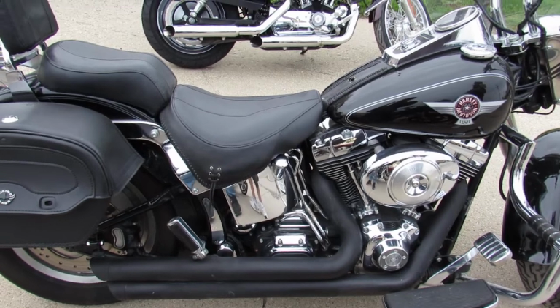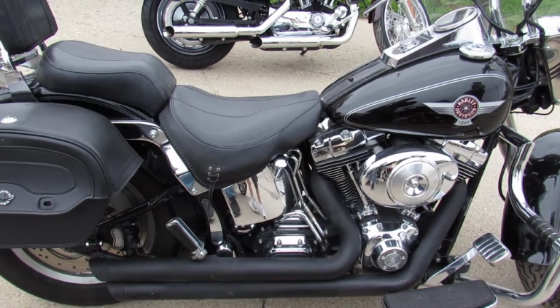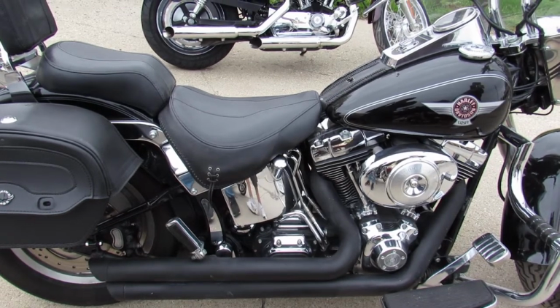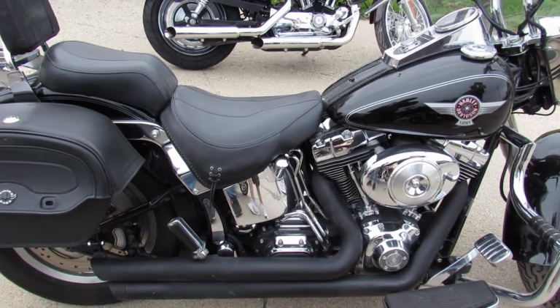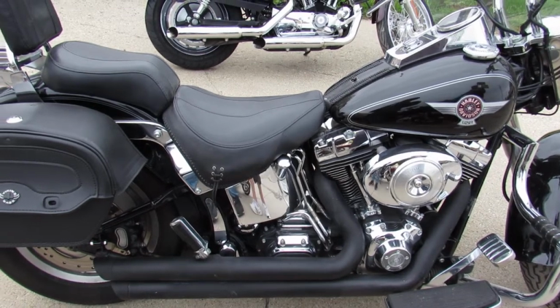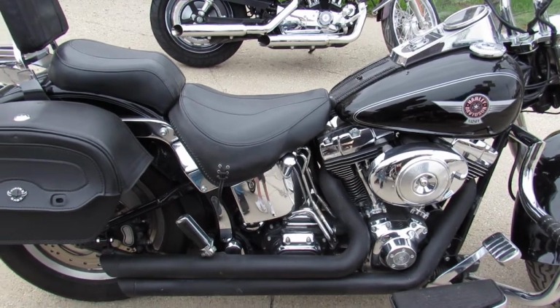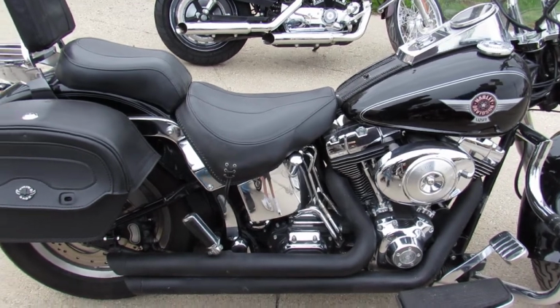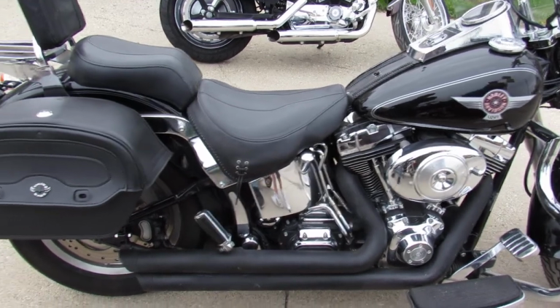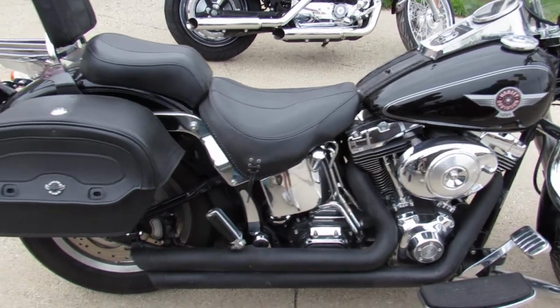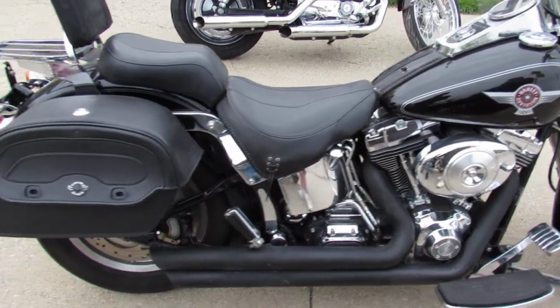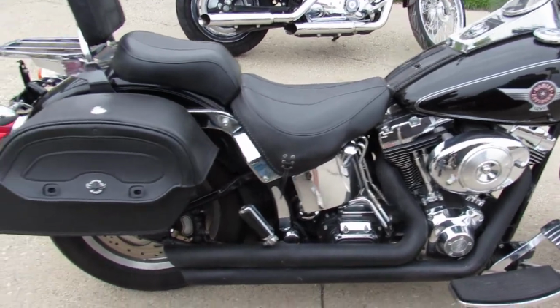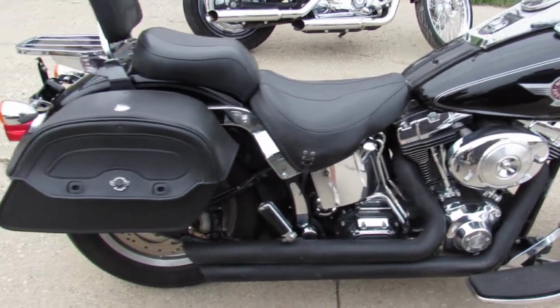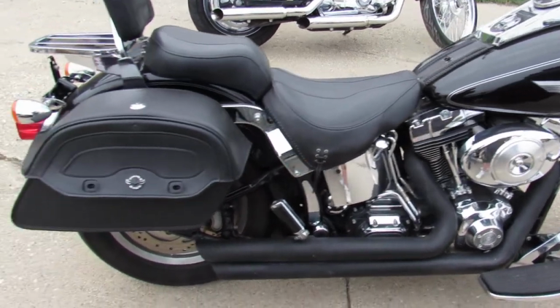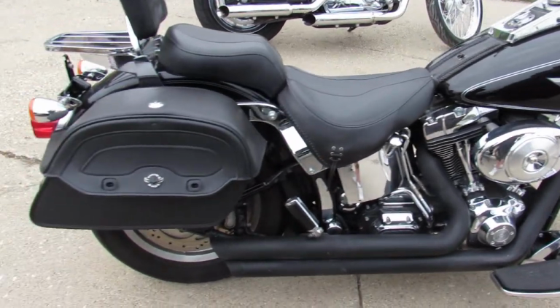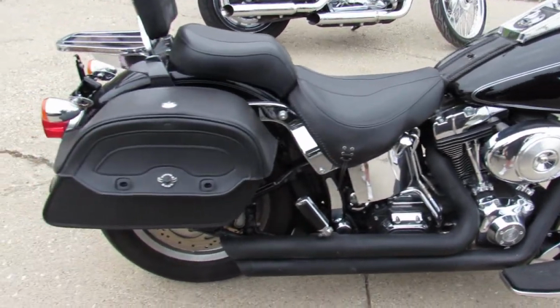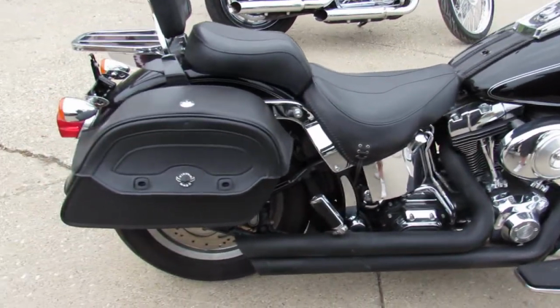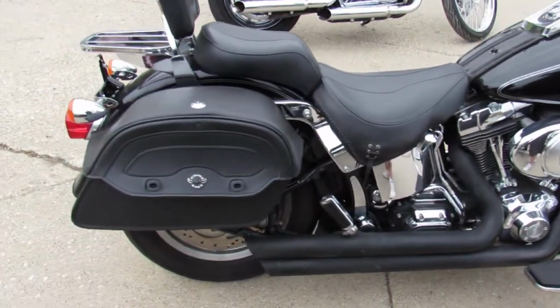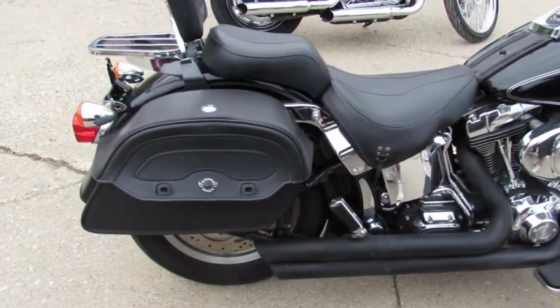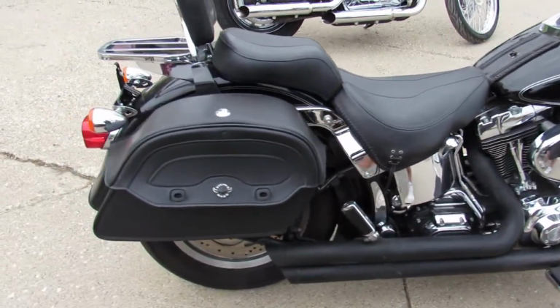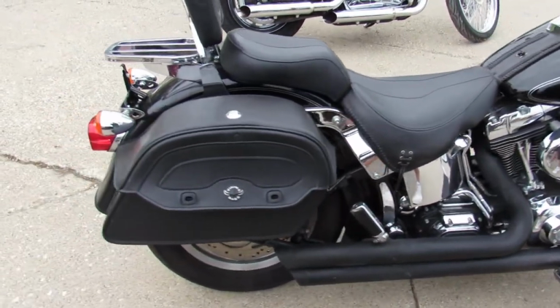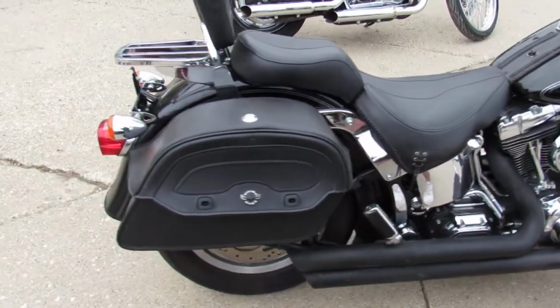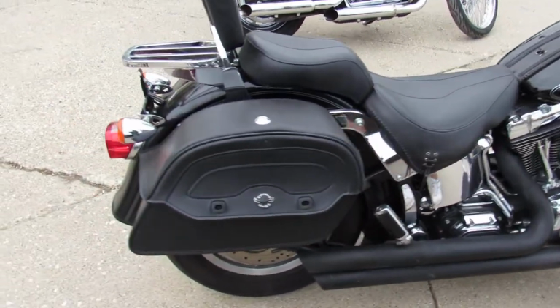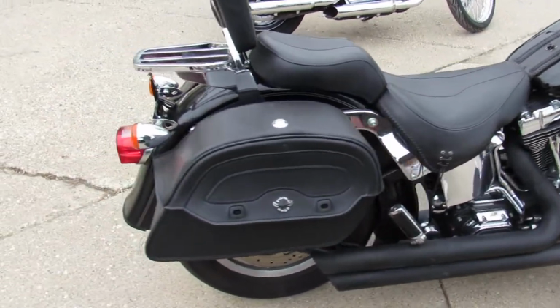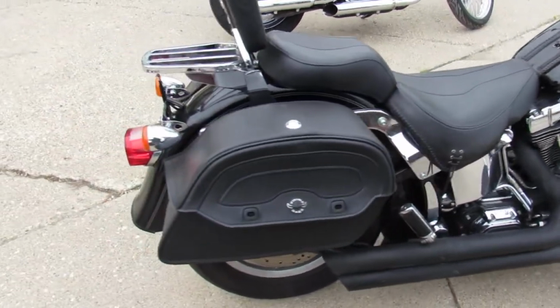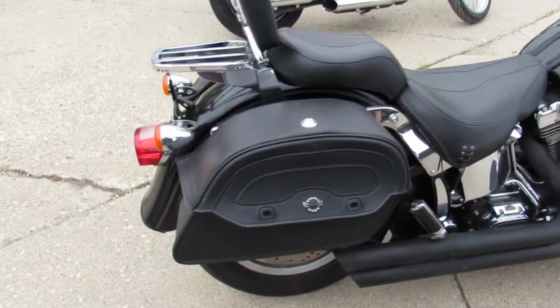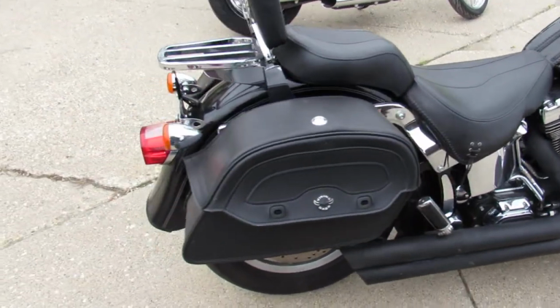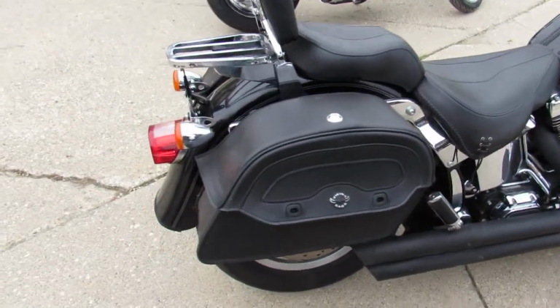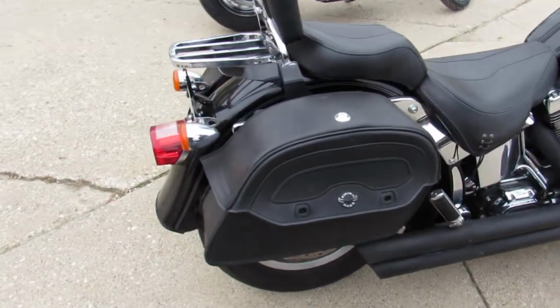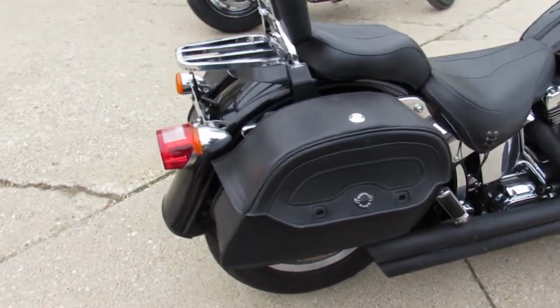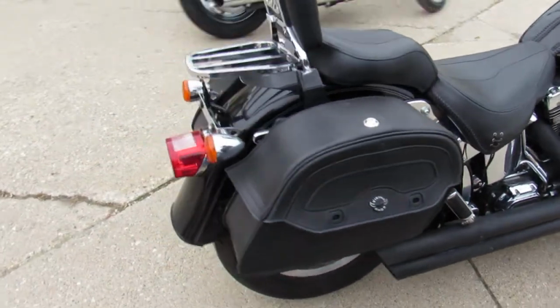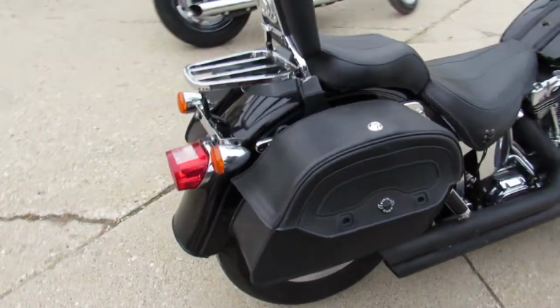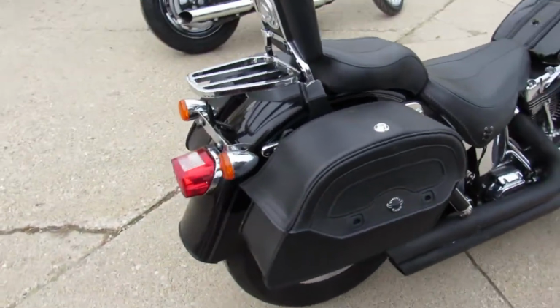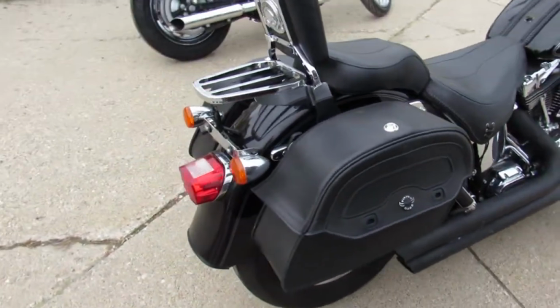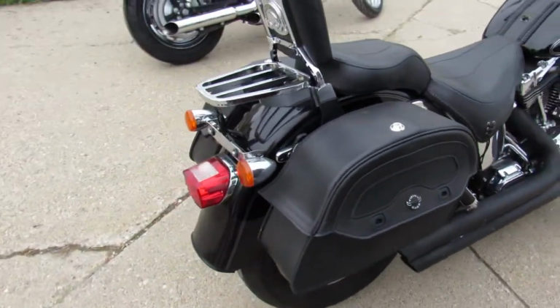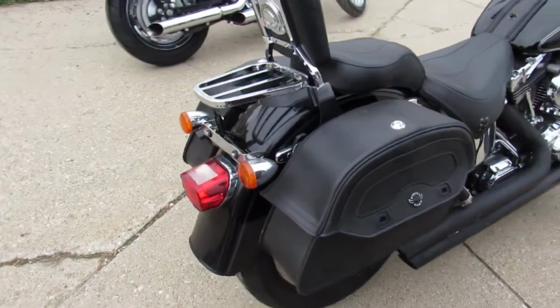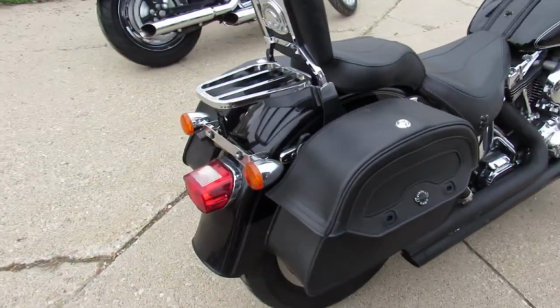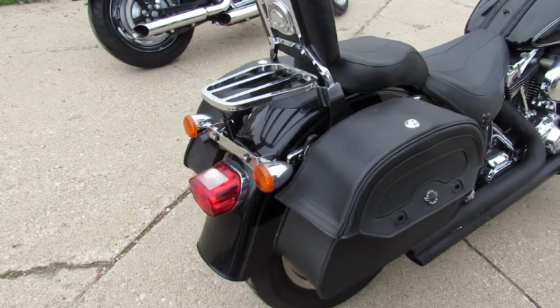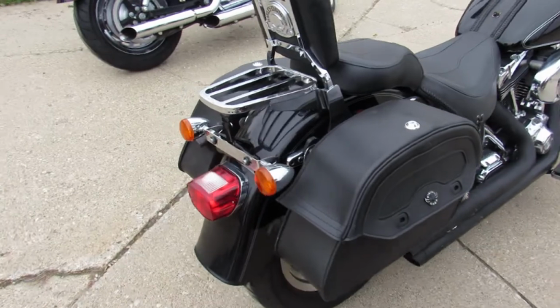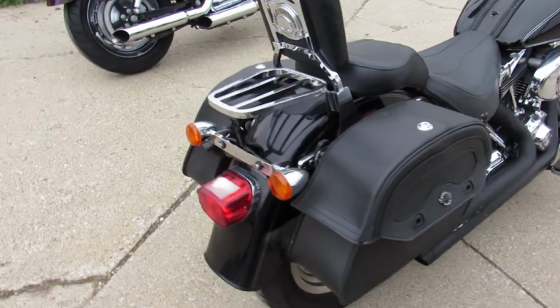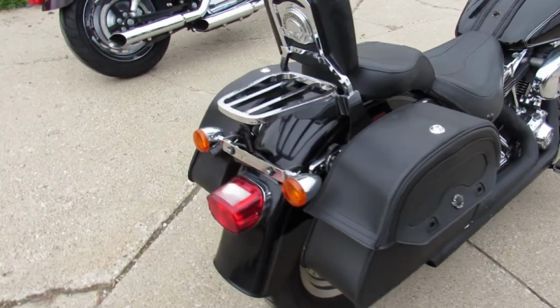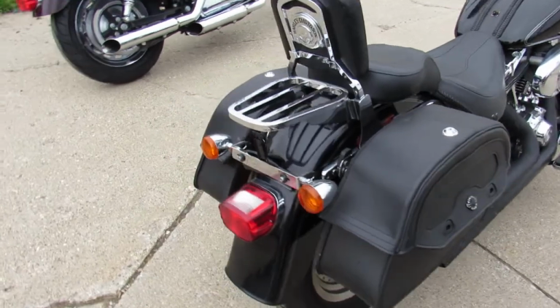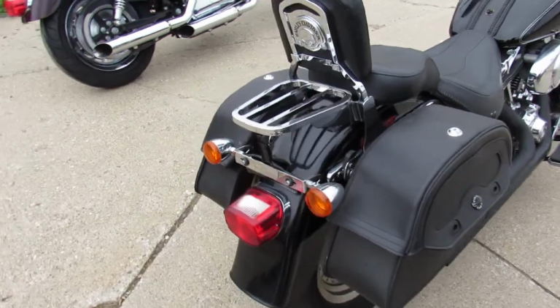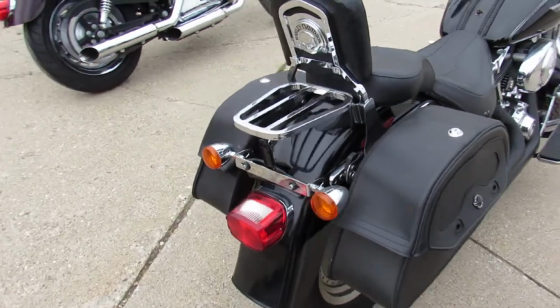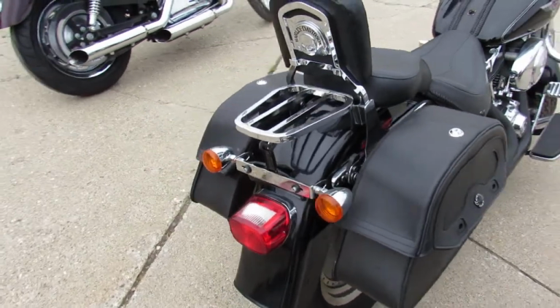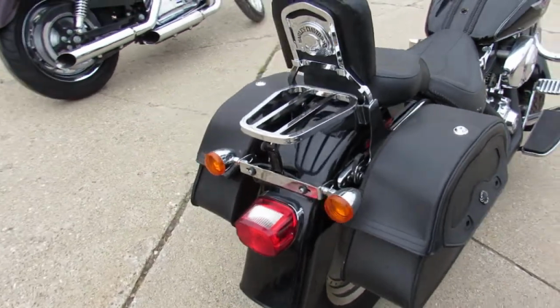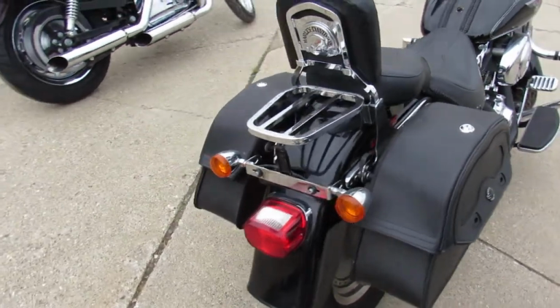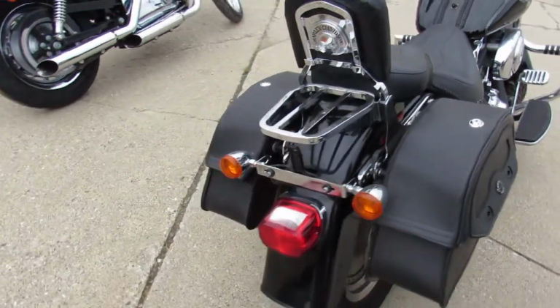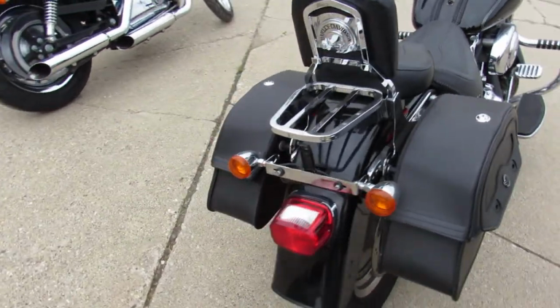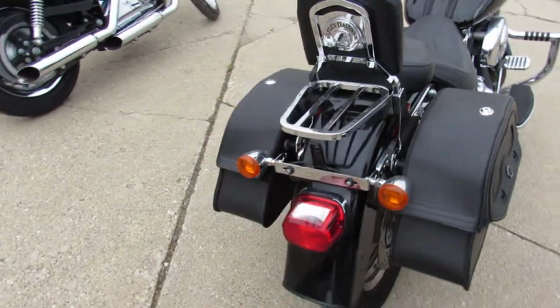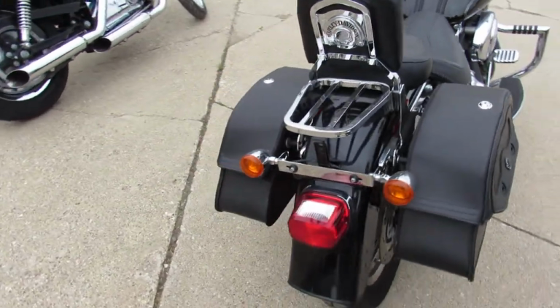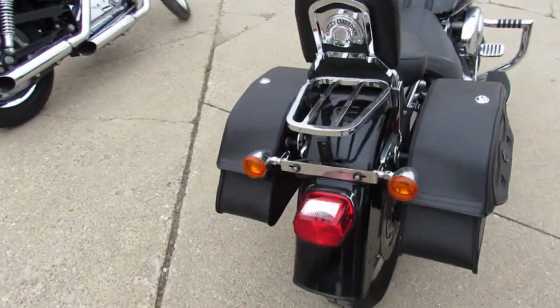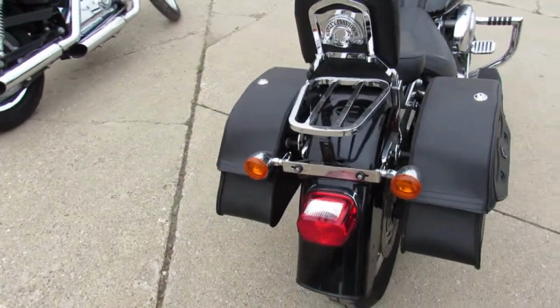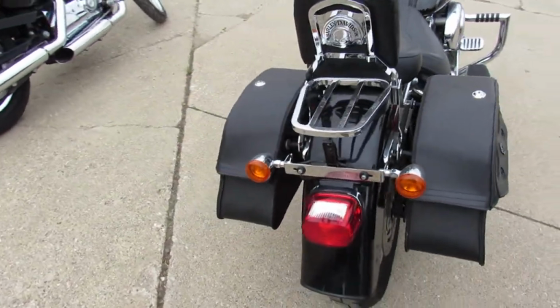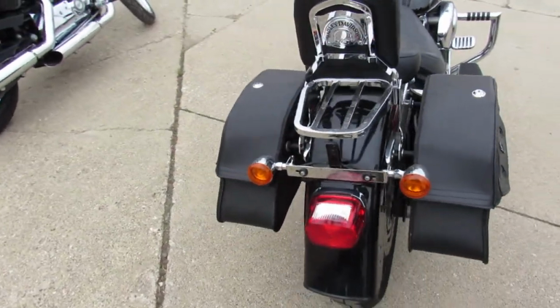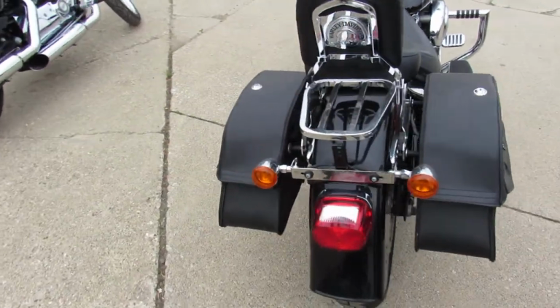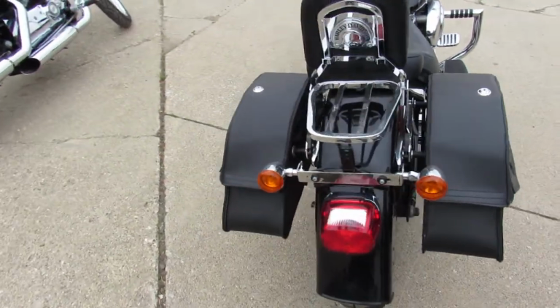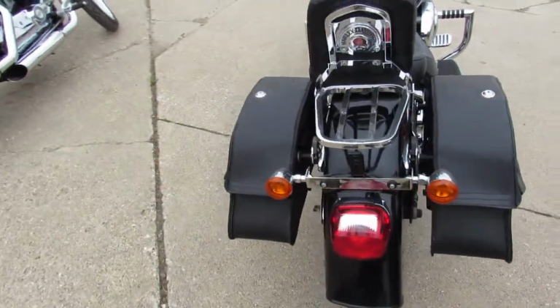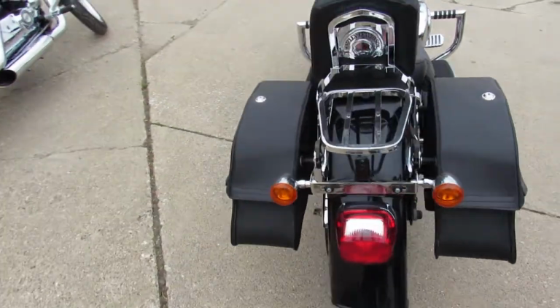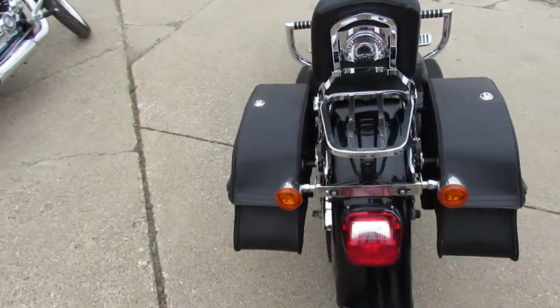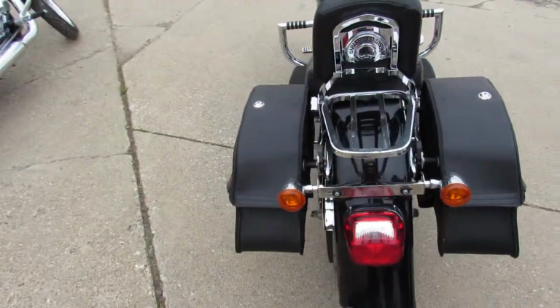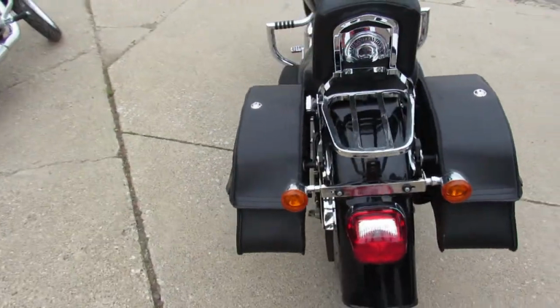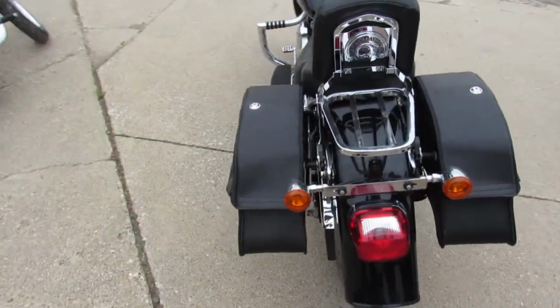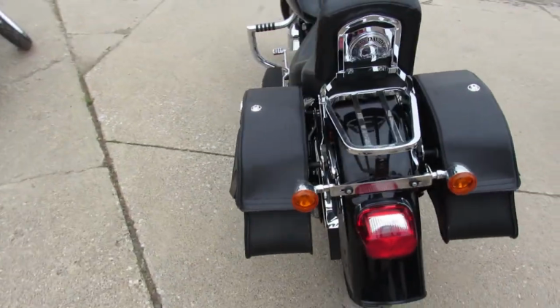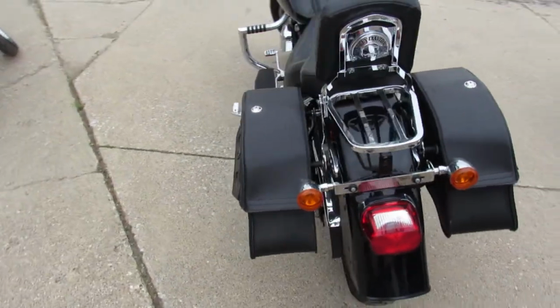Hey guys, ApprovalPowerSports.com here doing some videos on some bikes that just came in. Anybody looking for a Harley Davidson? We've got over 300 pre-owned up to stock here.